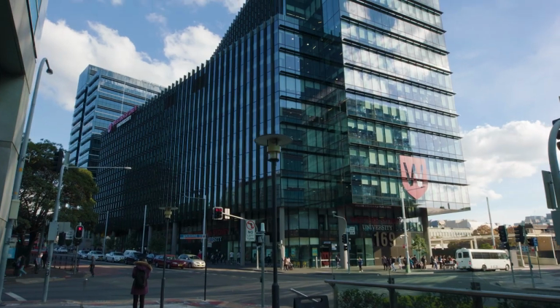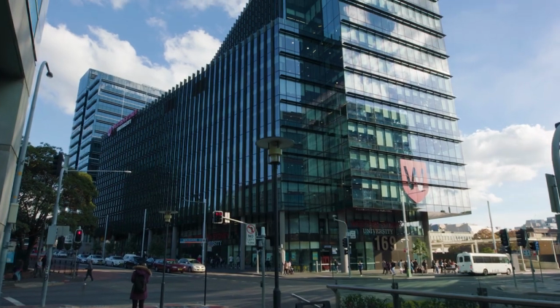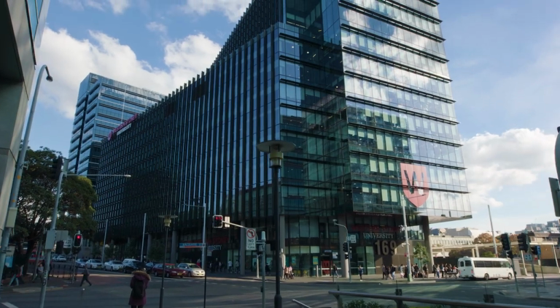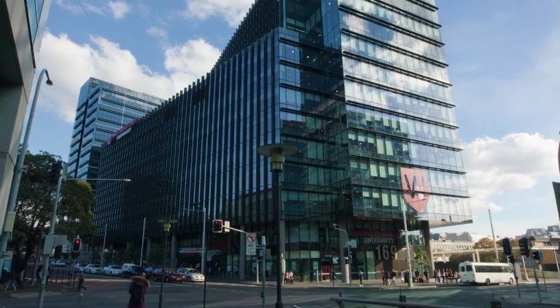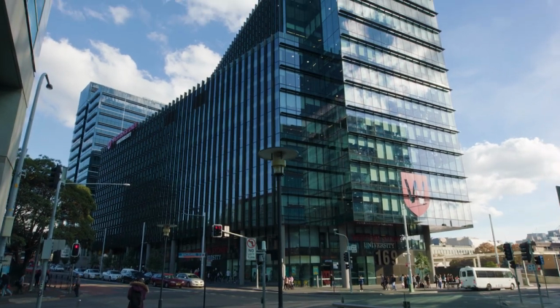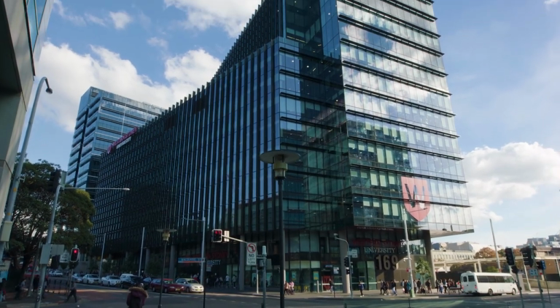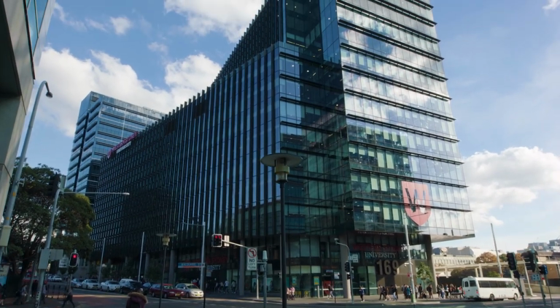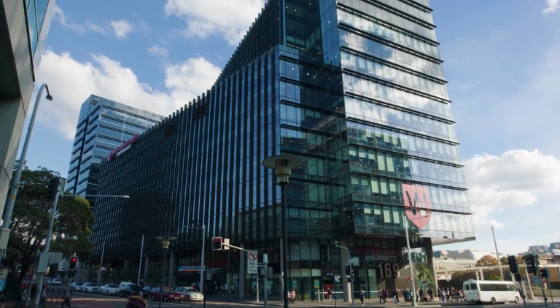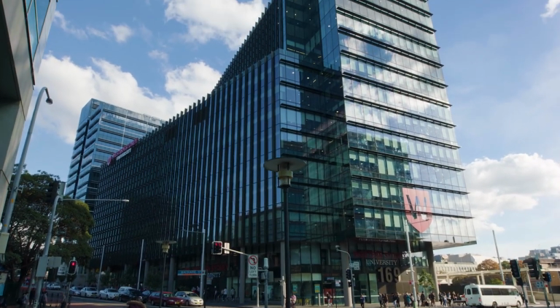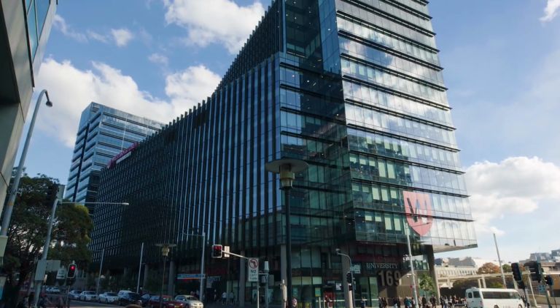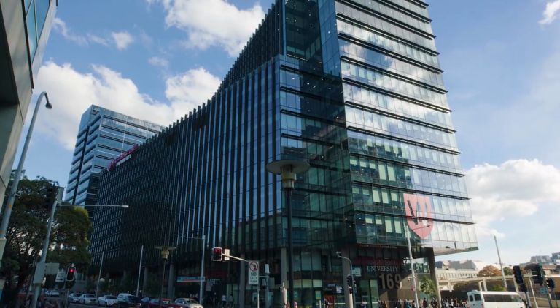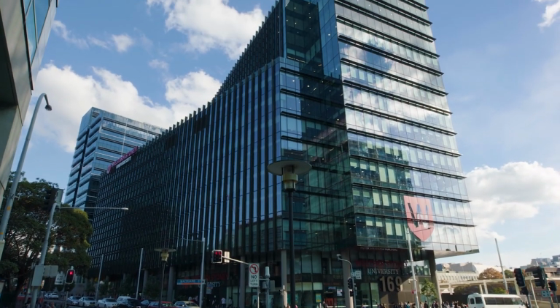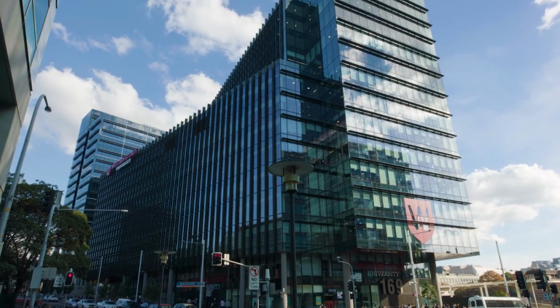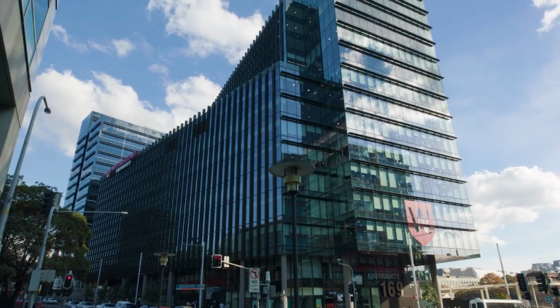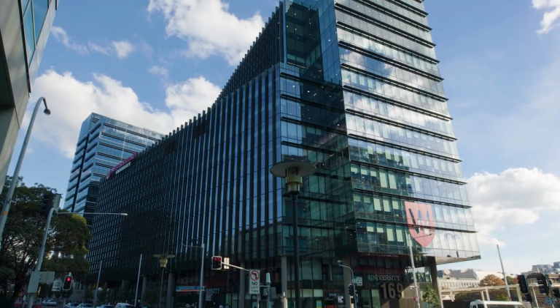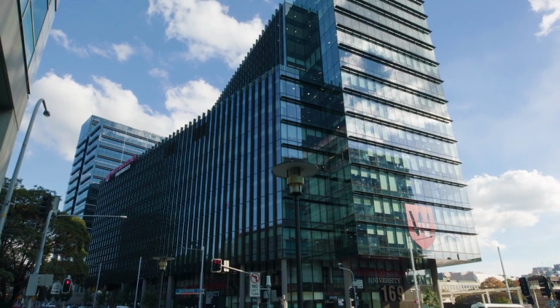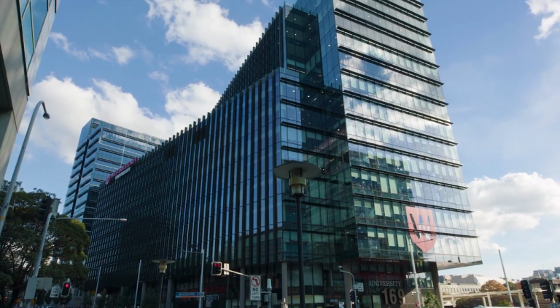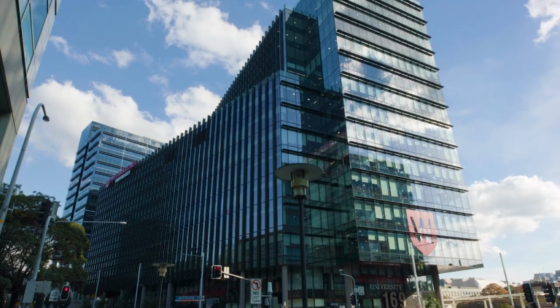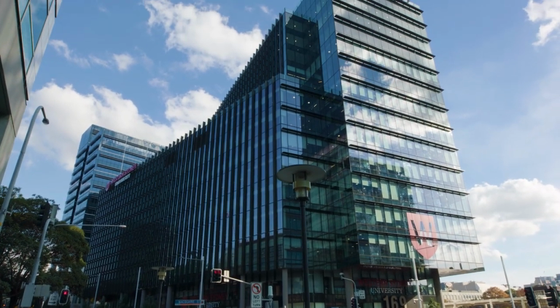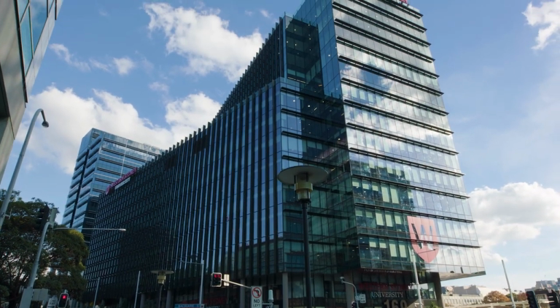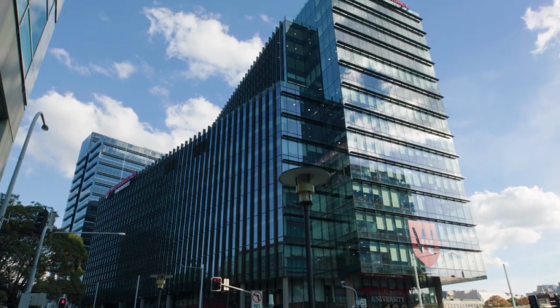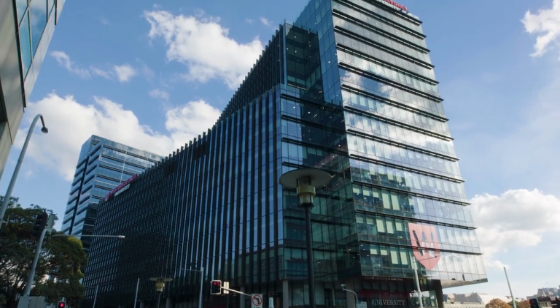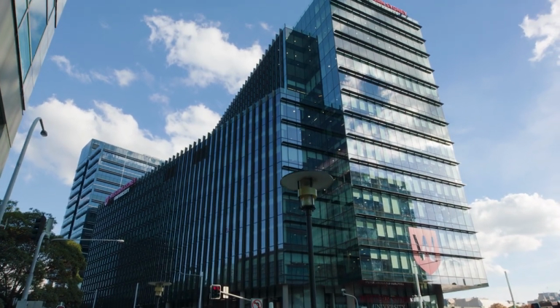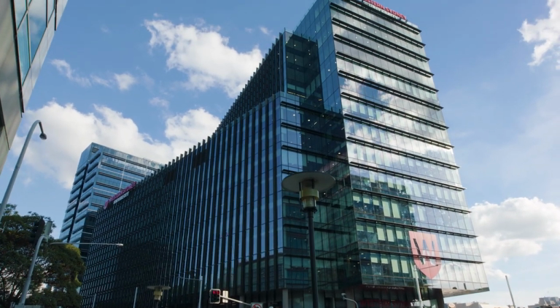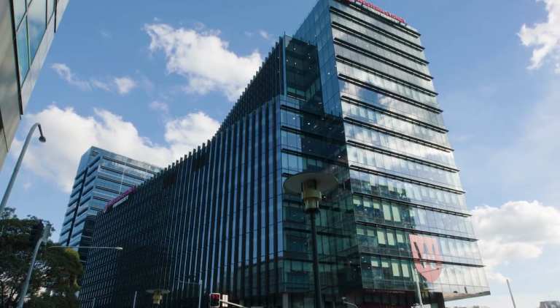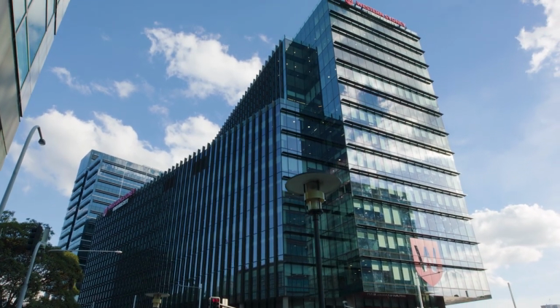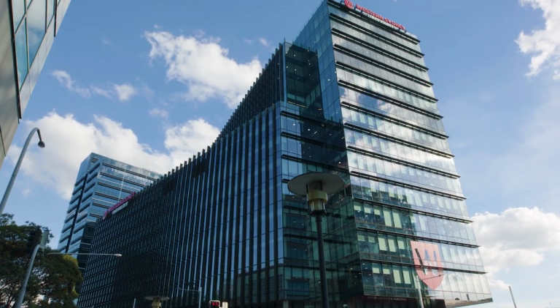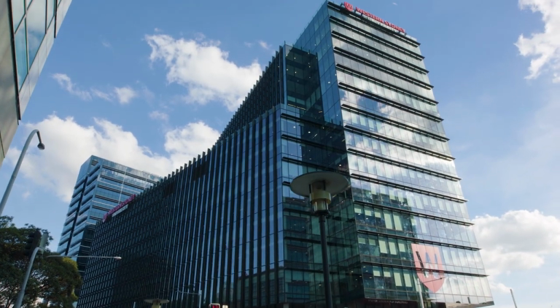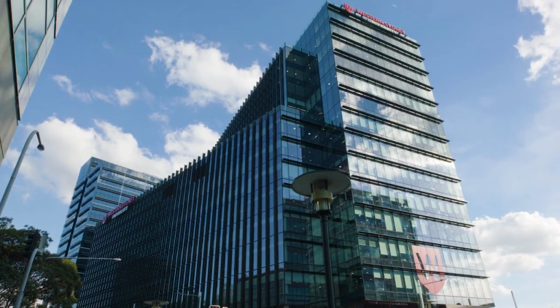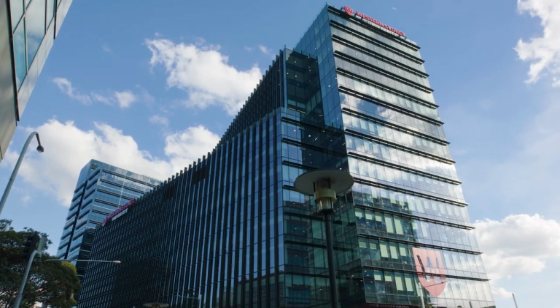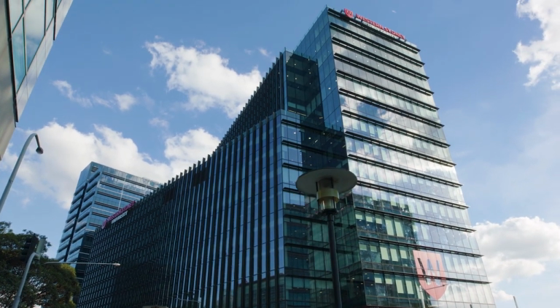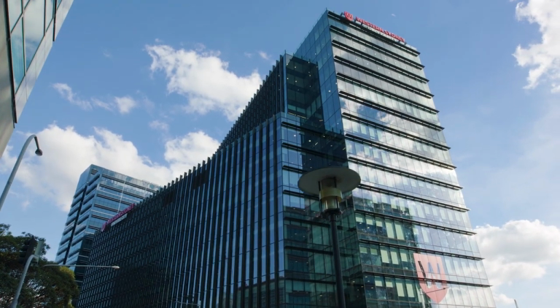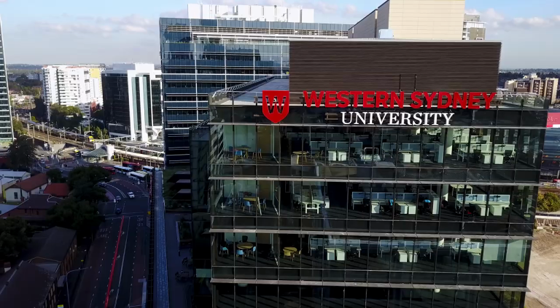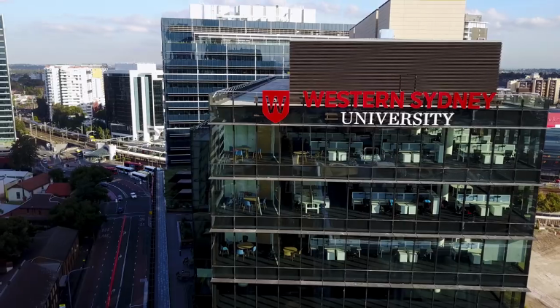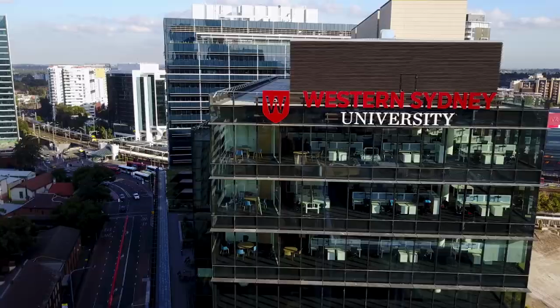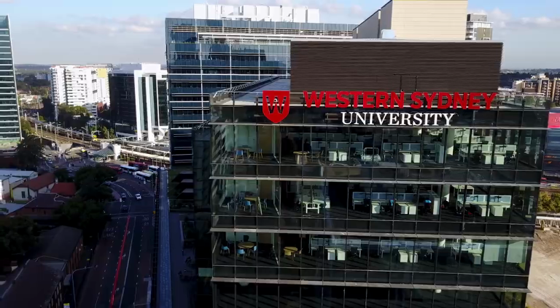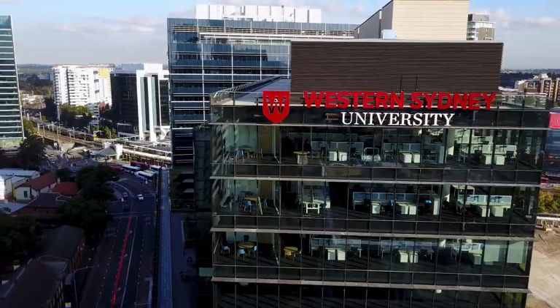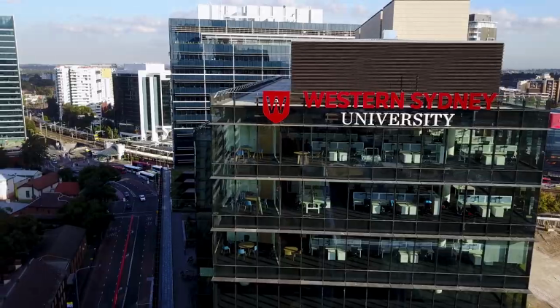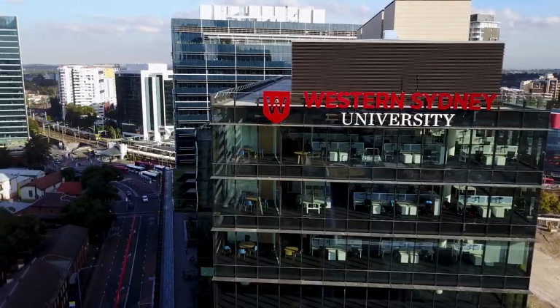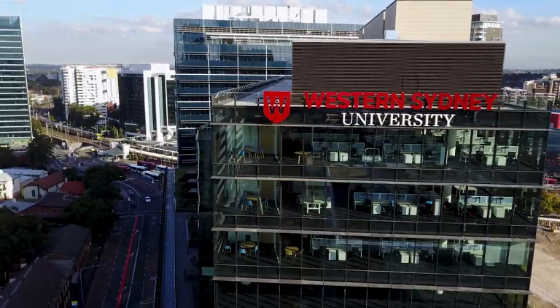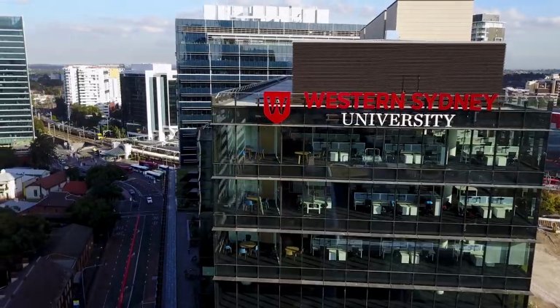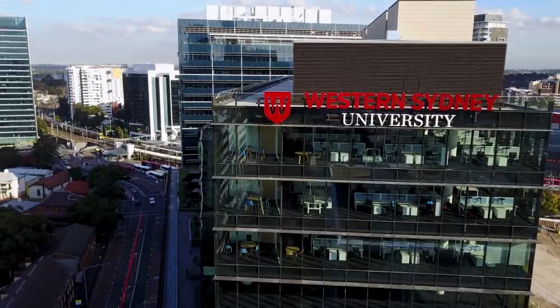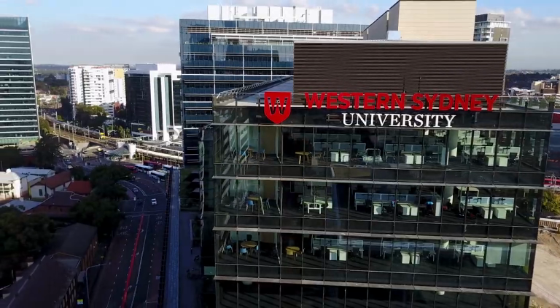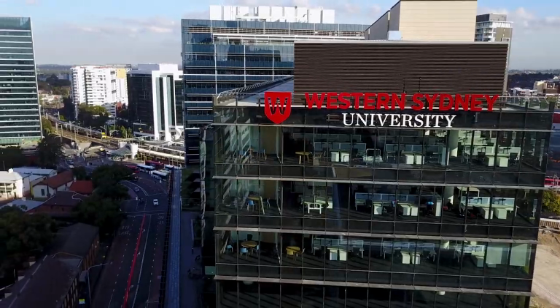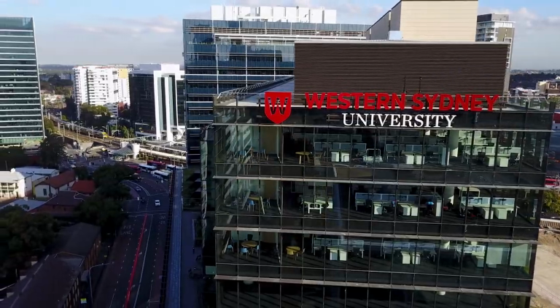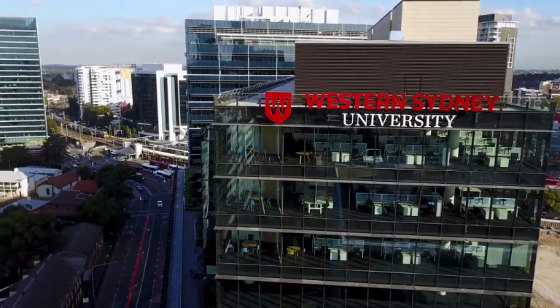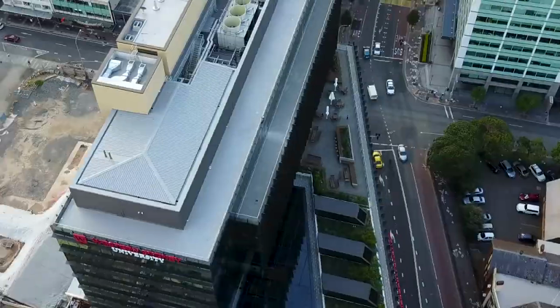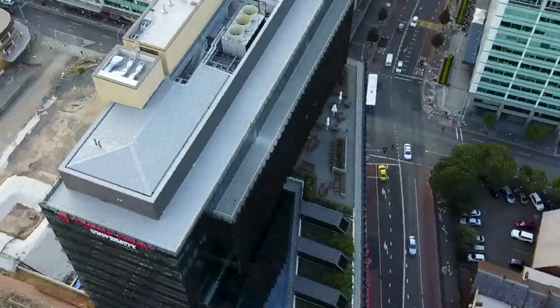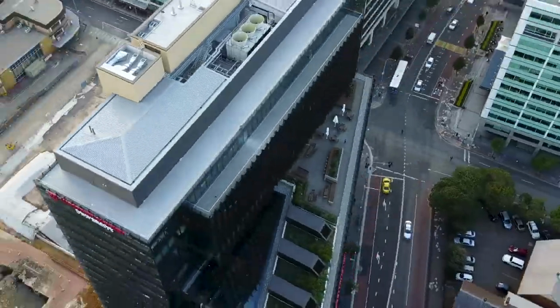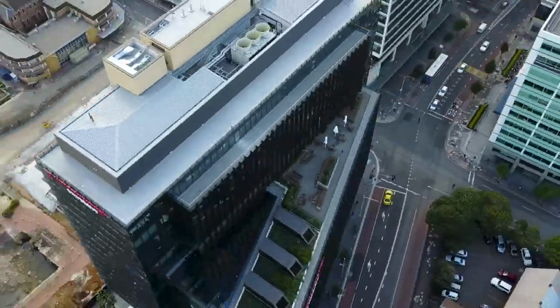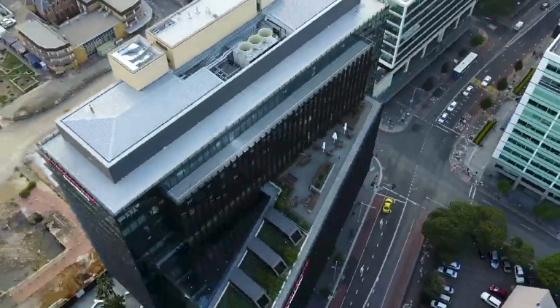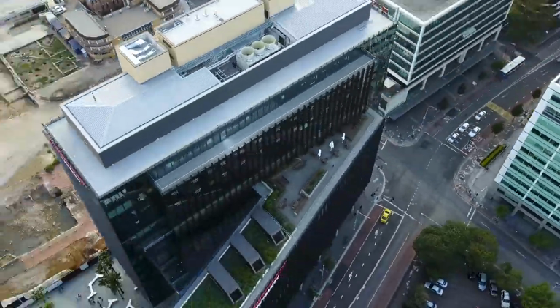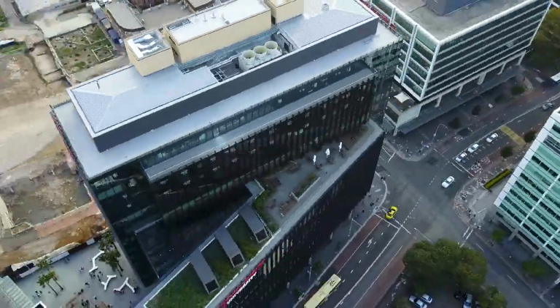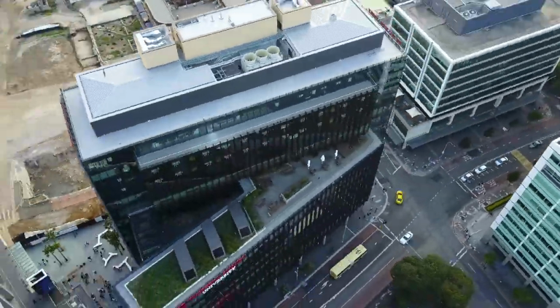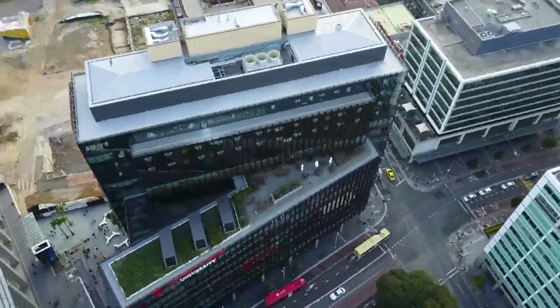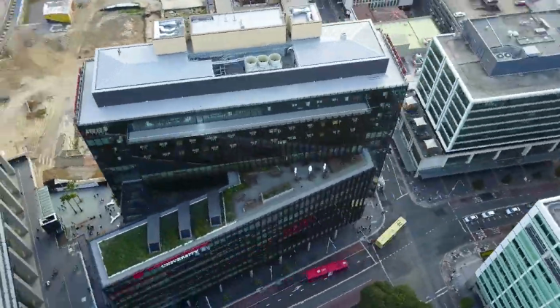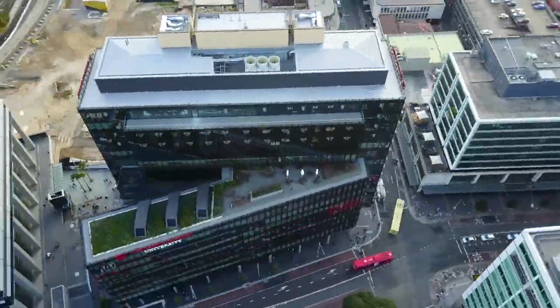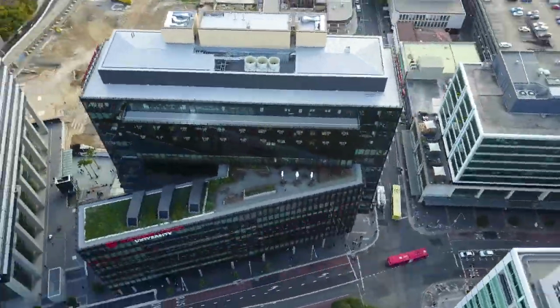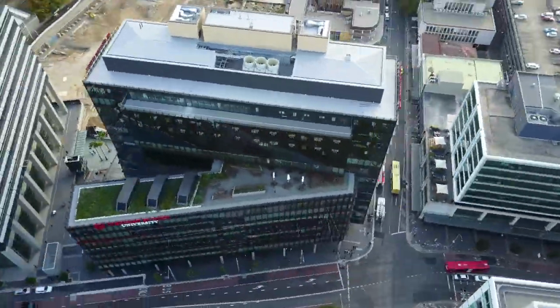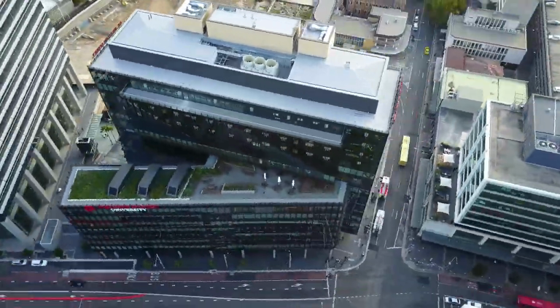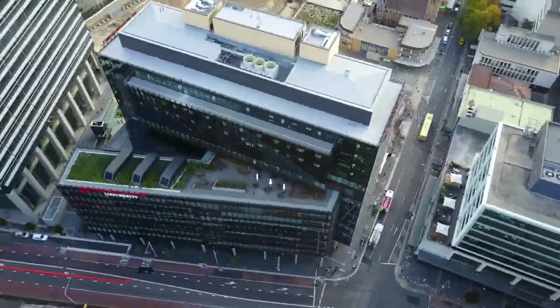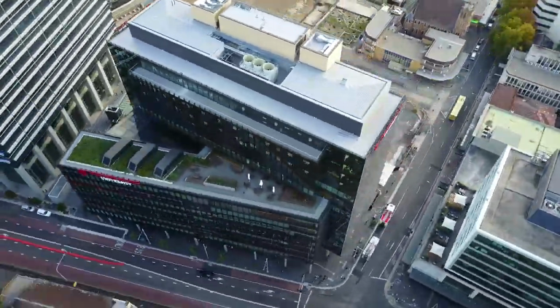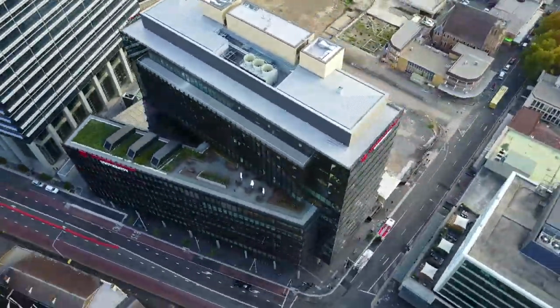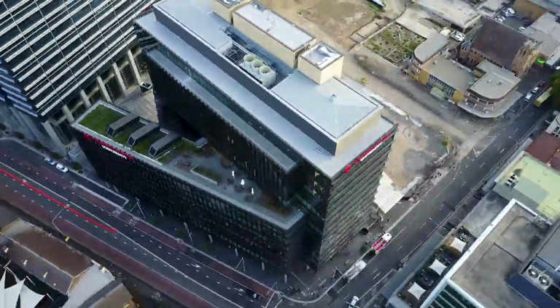It's a step for the university to move into the heart of Sydney by placing a vertical campus right in the heart of Parramatta.